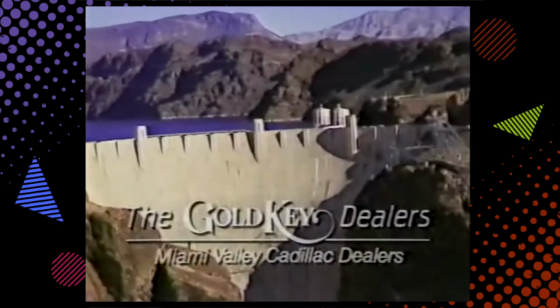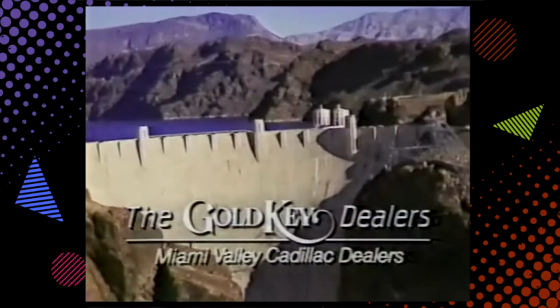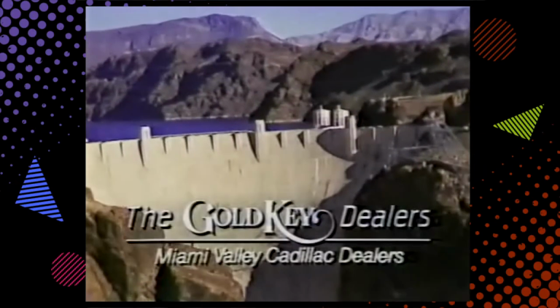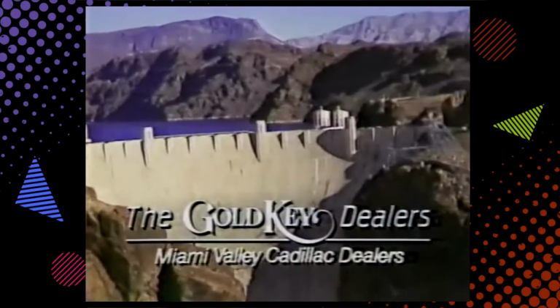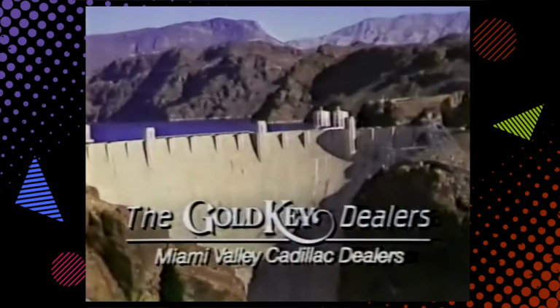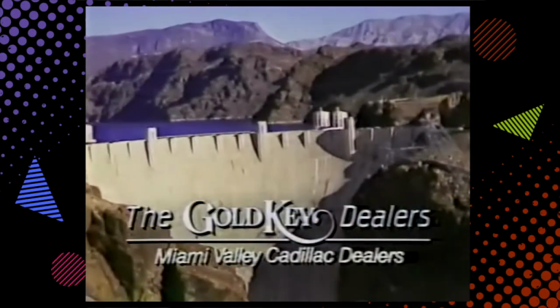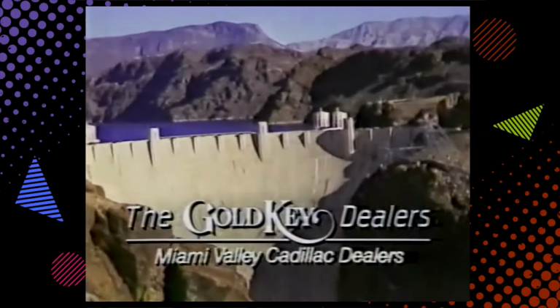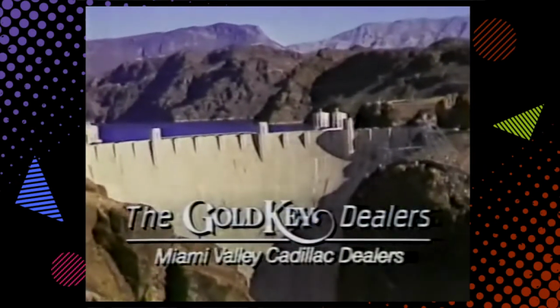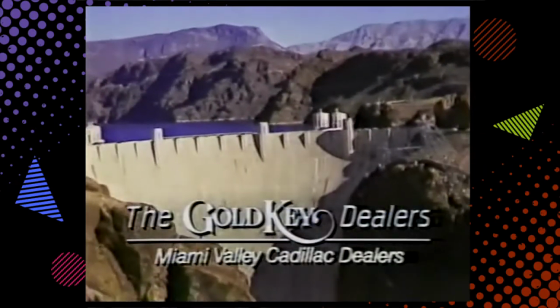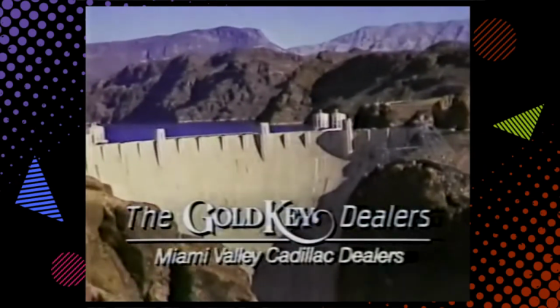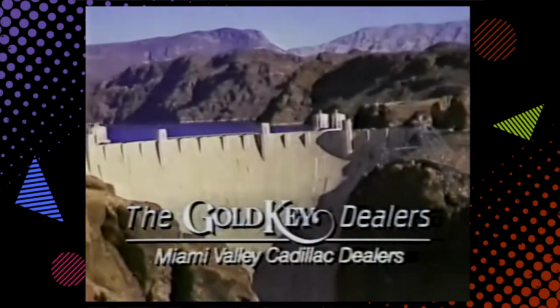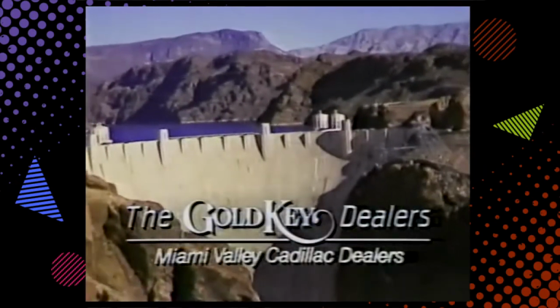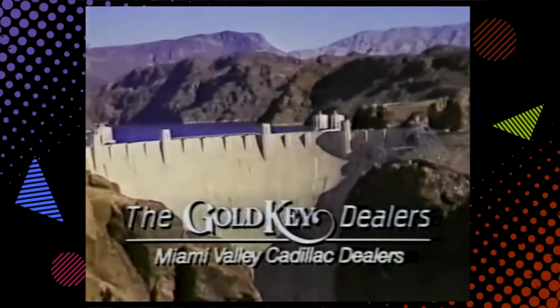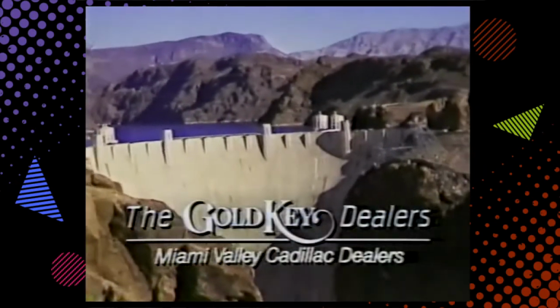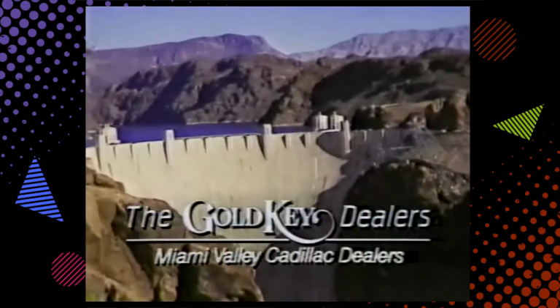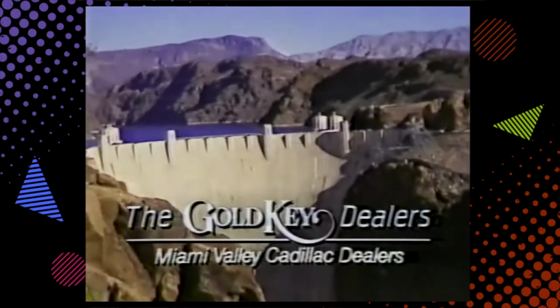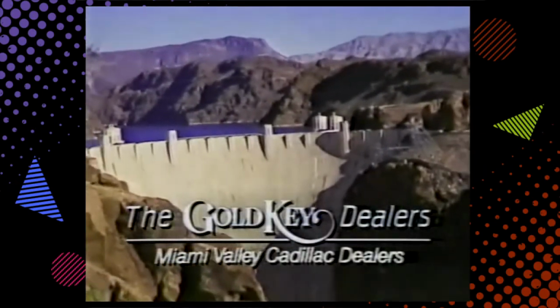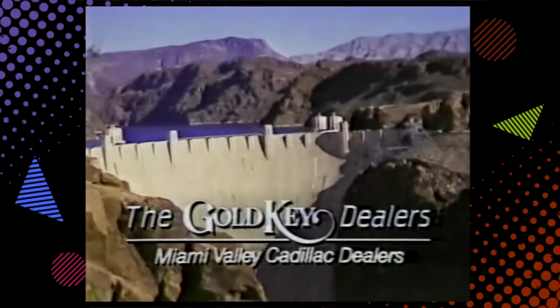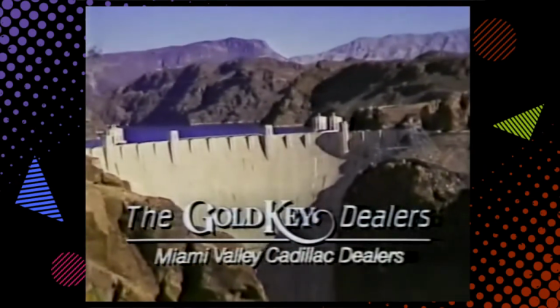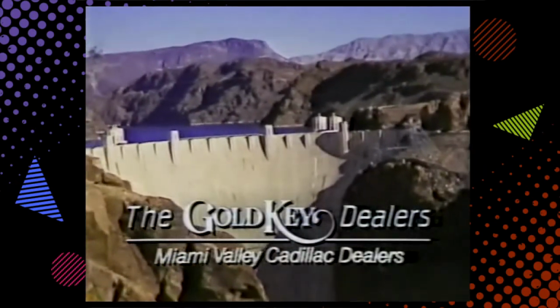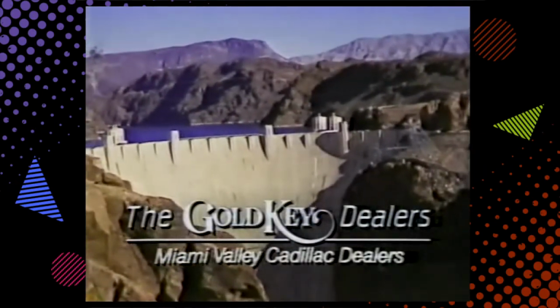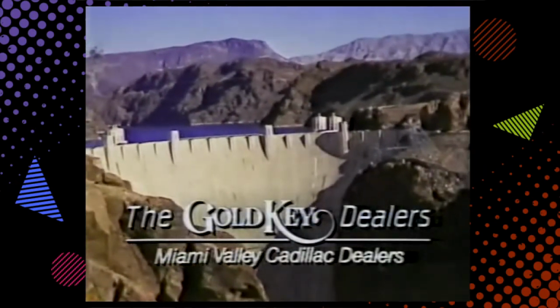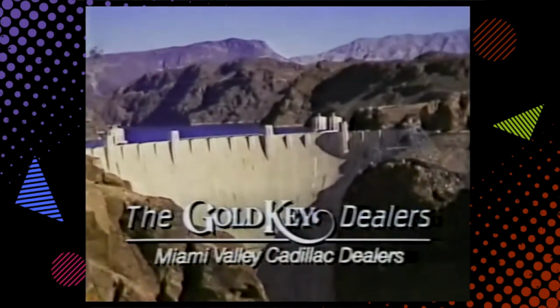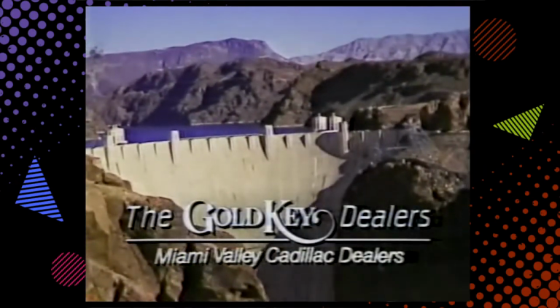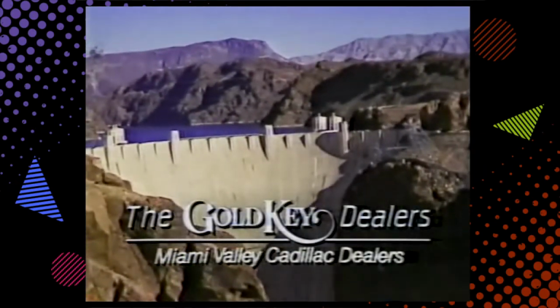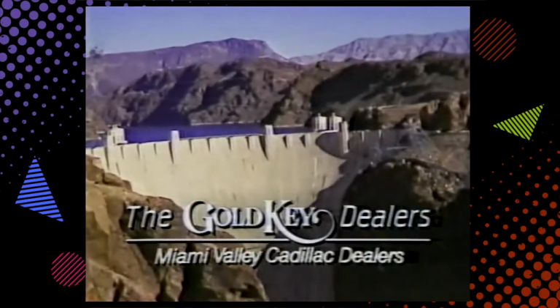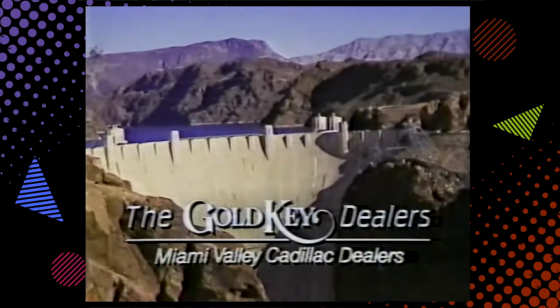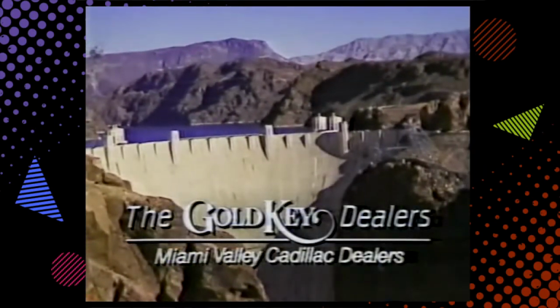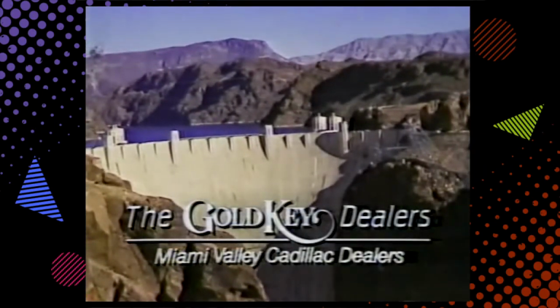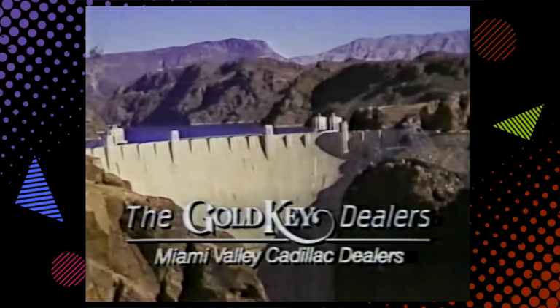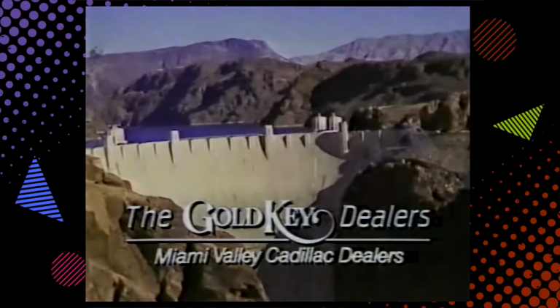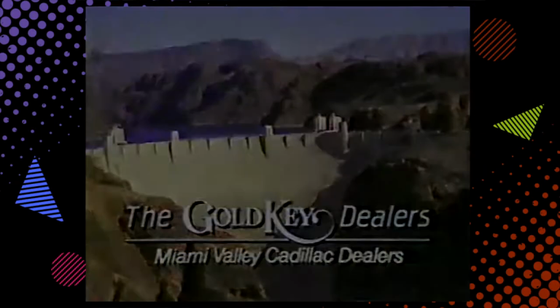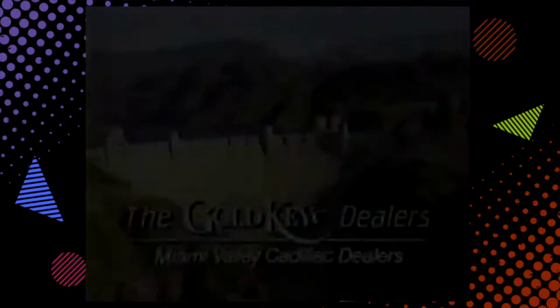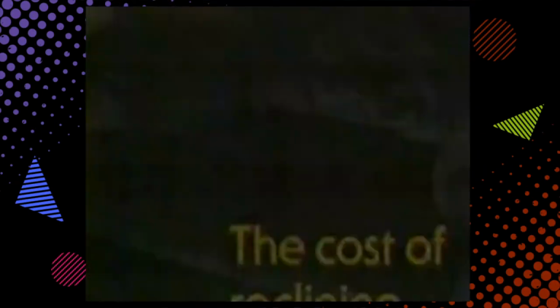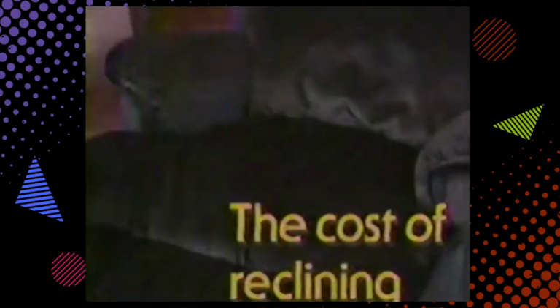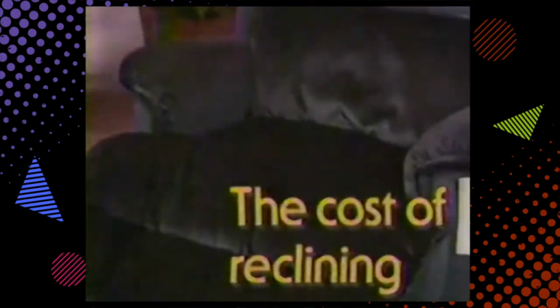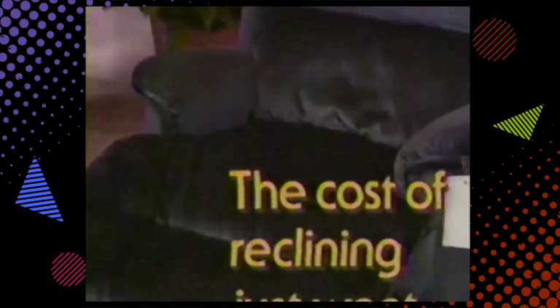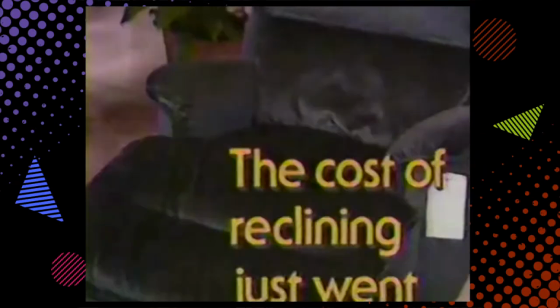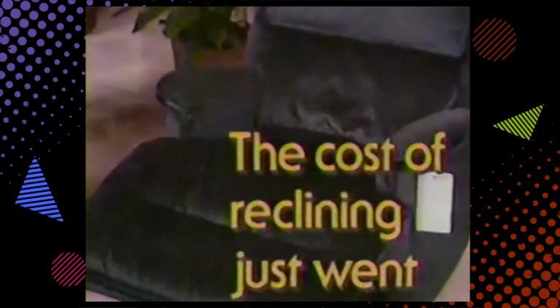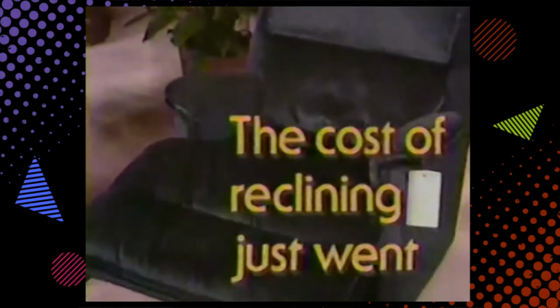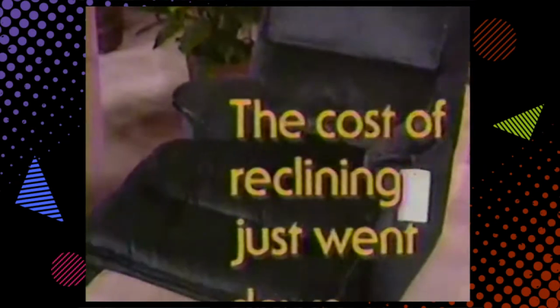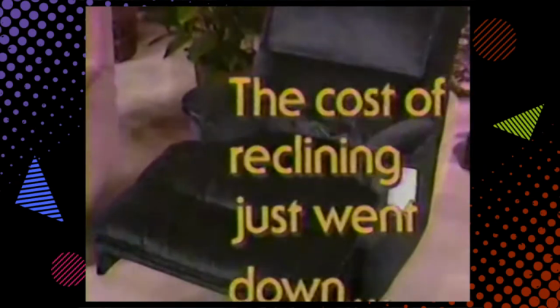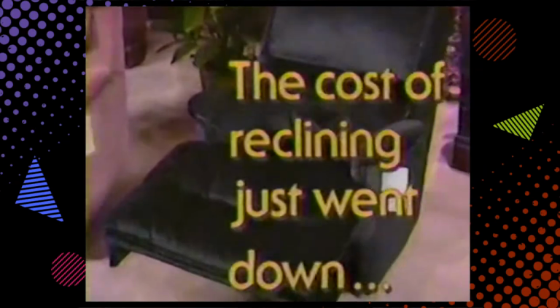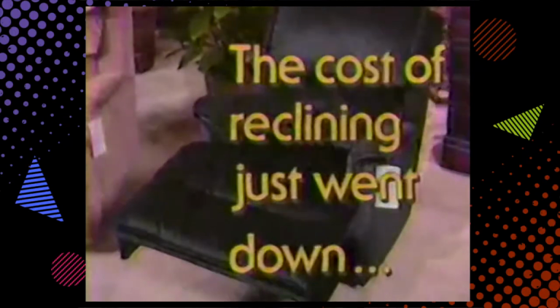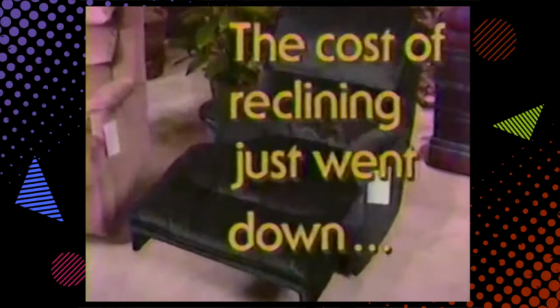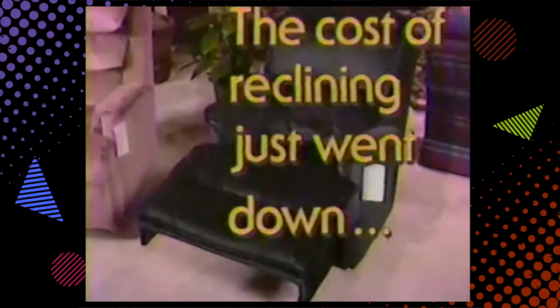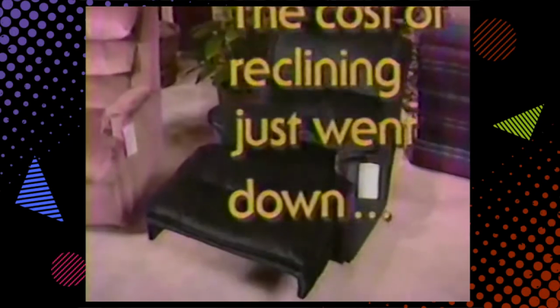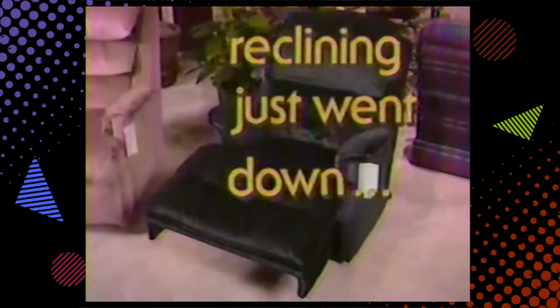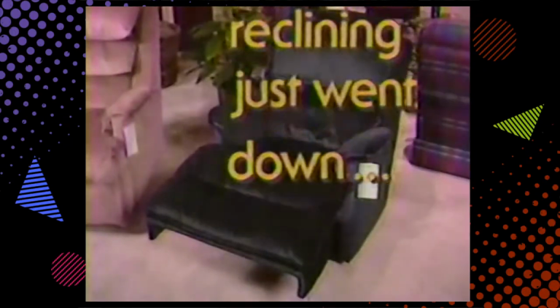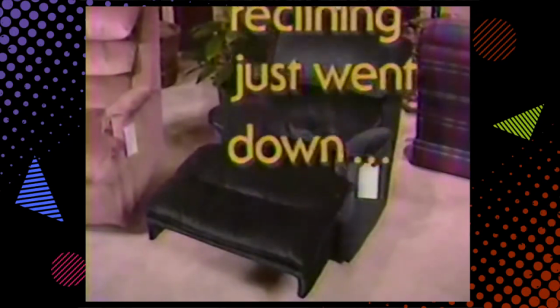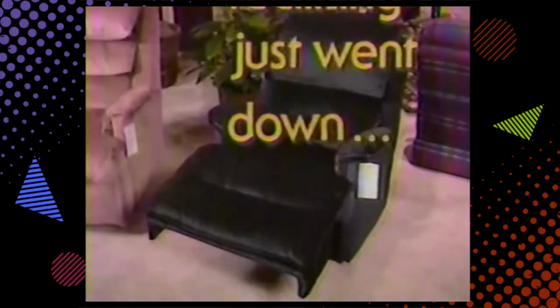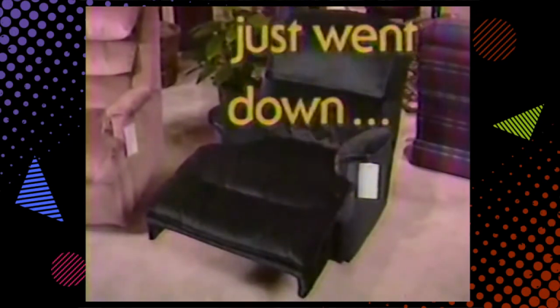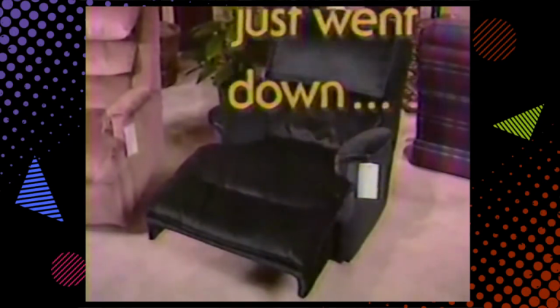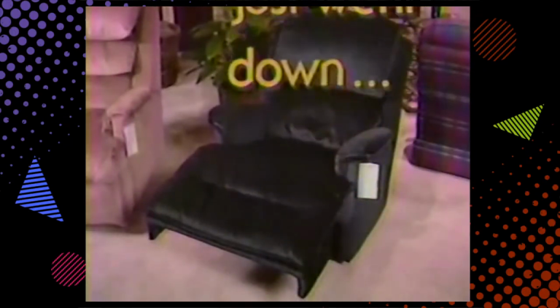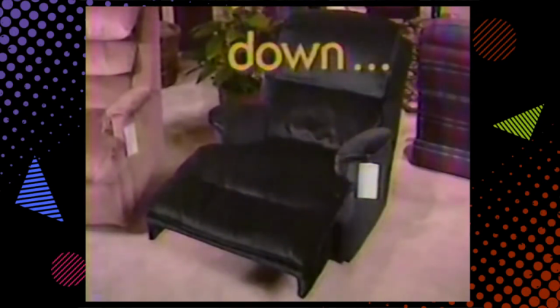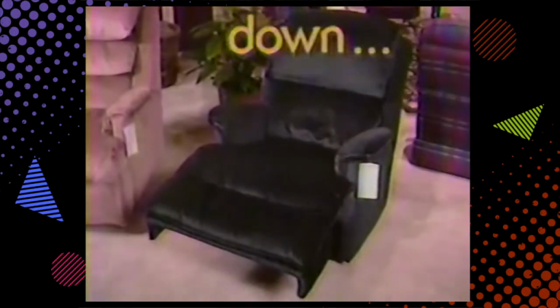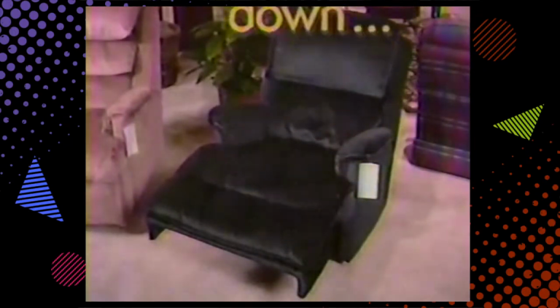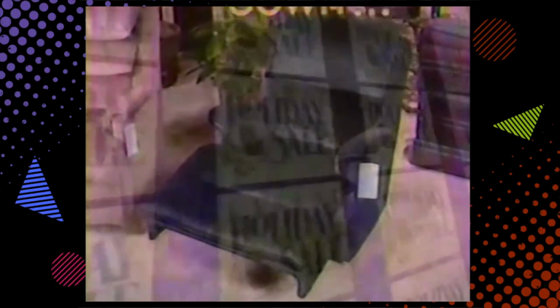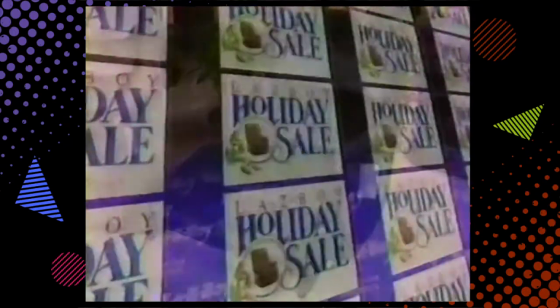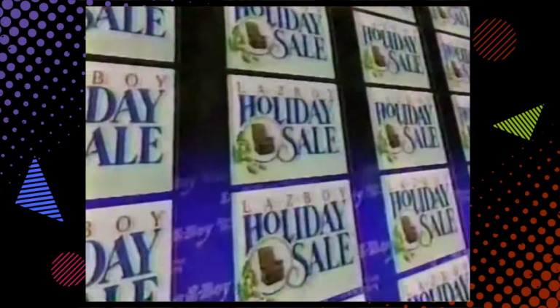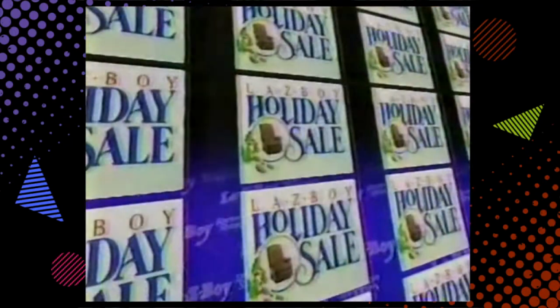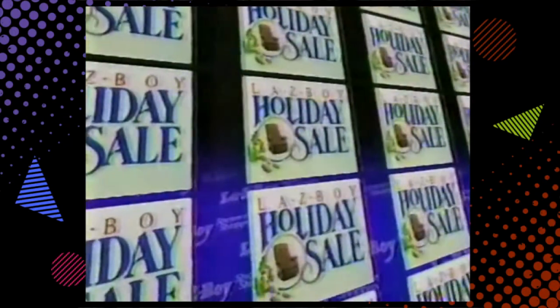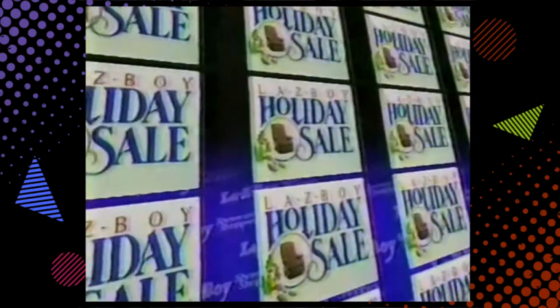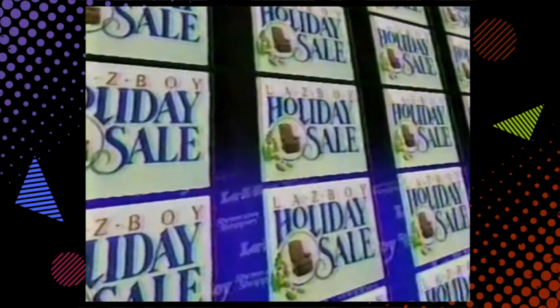Saving money is what Cadillac Smart Lease is all about. See your Miami Valley Cadillac Gold Key dealer.